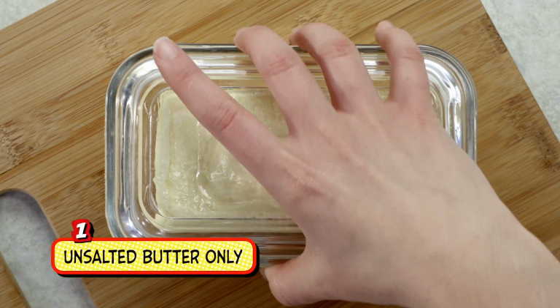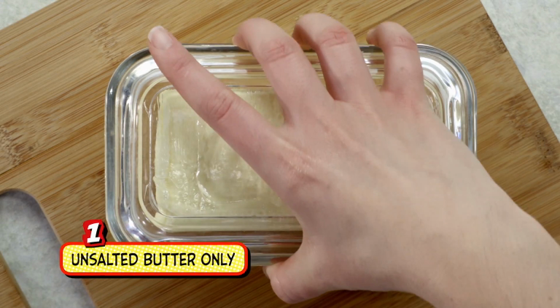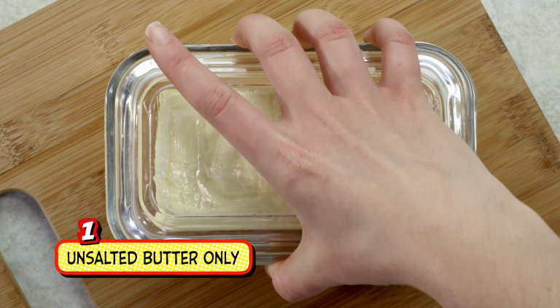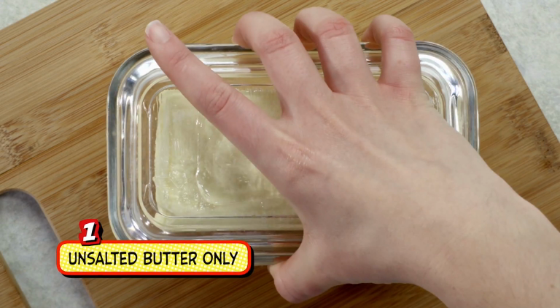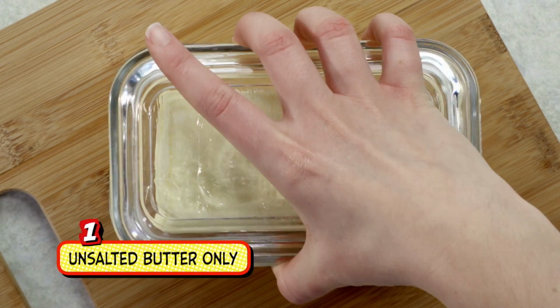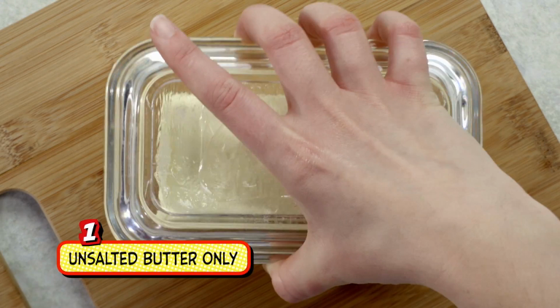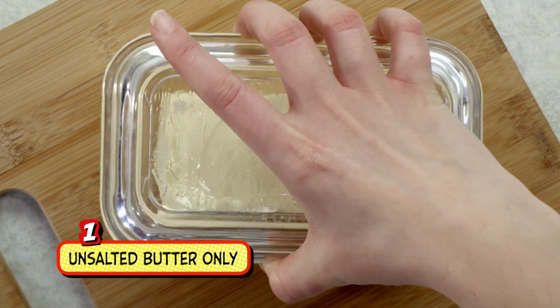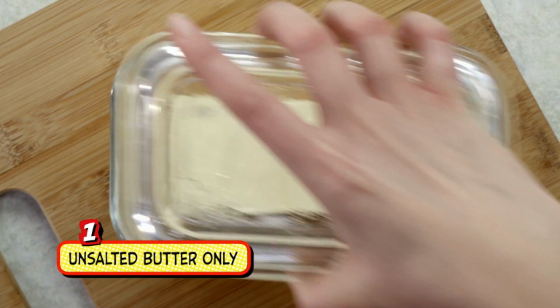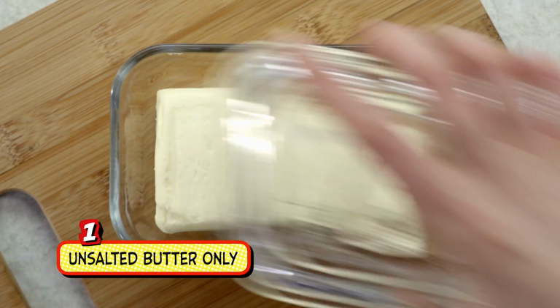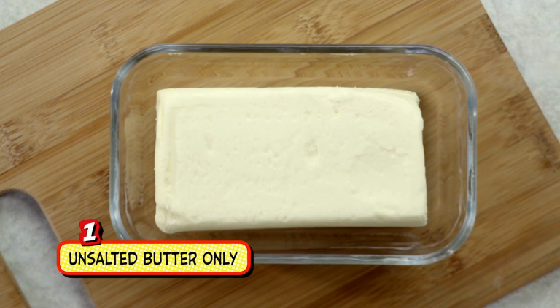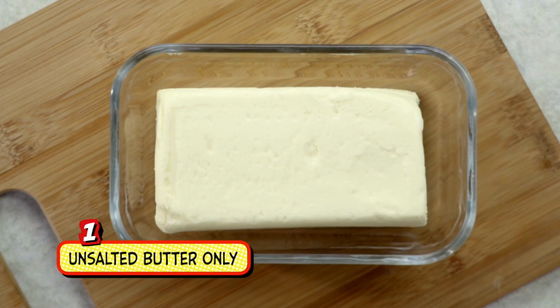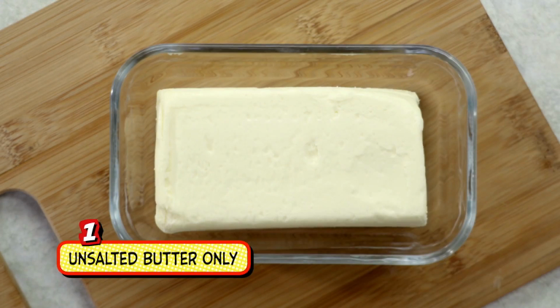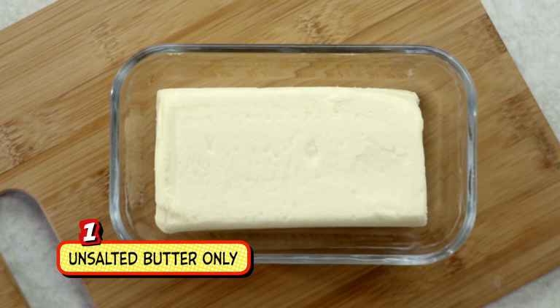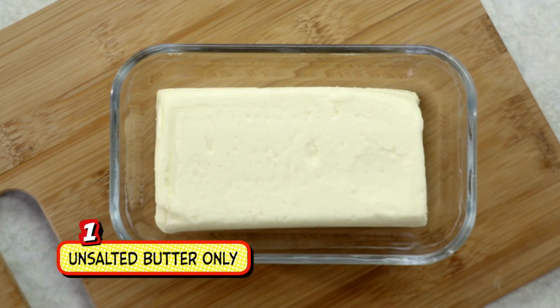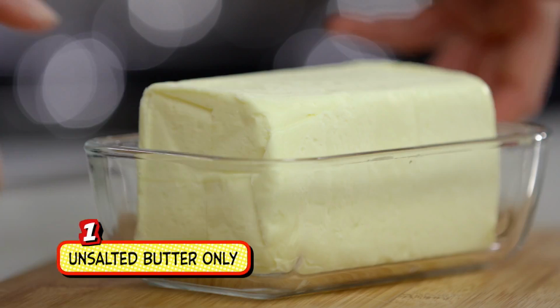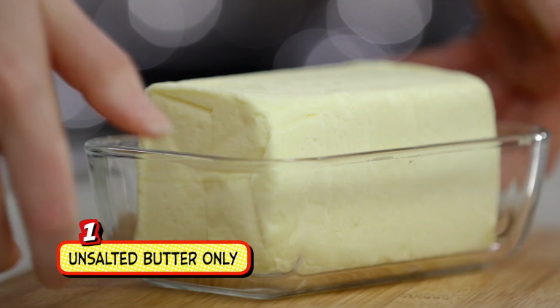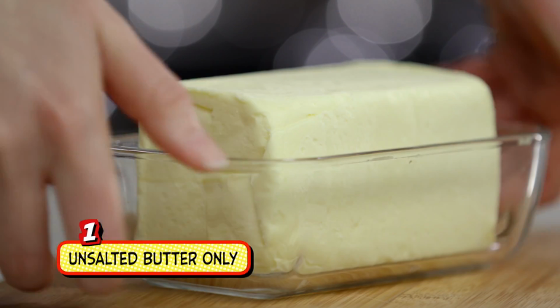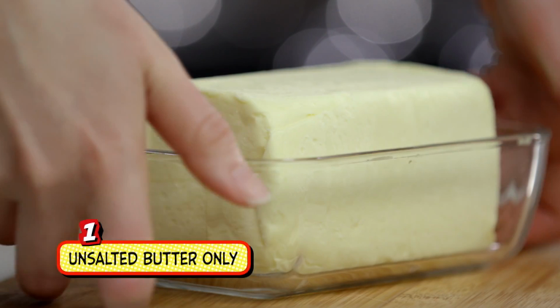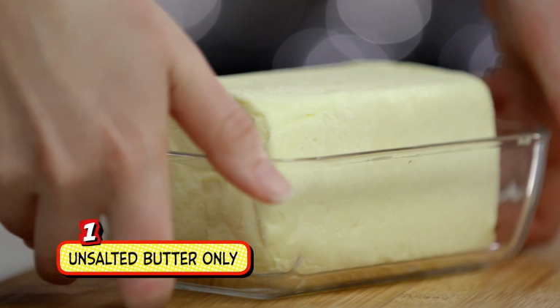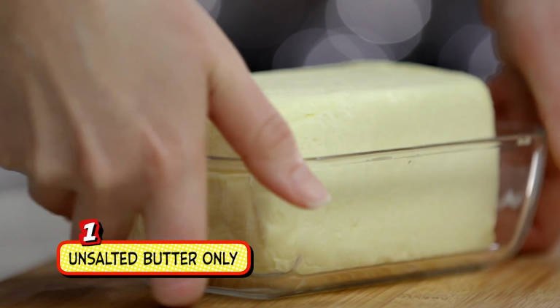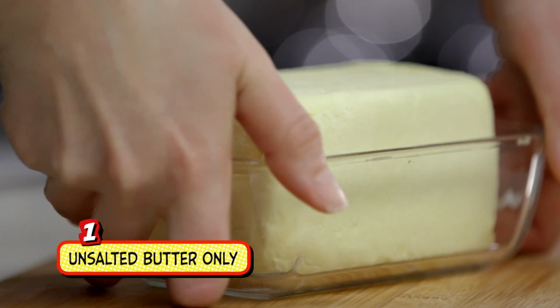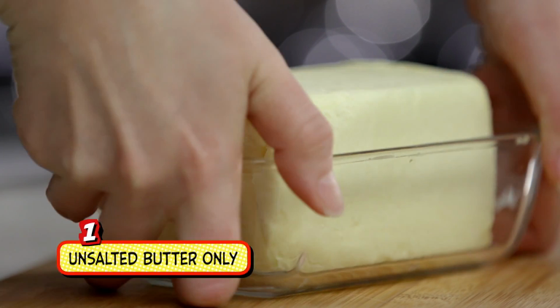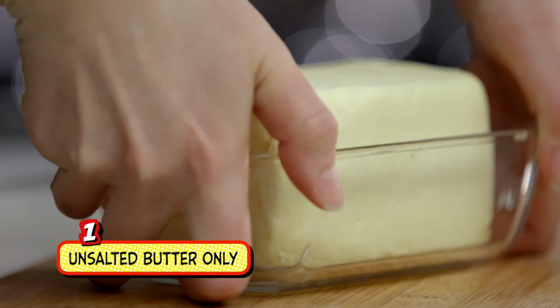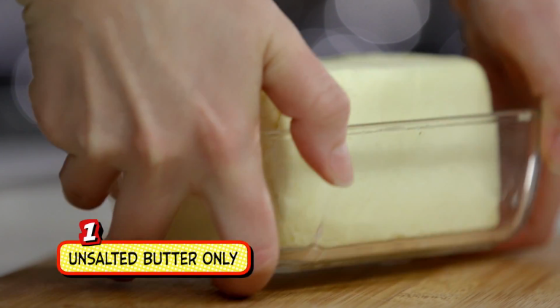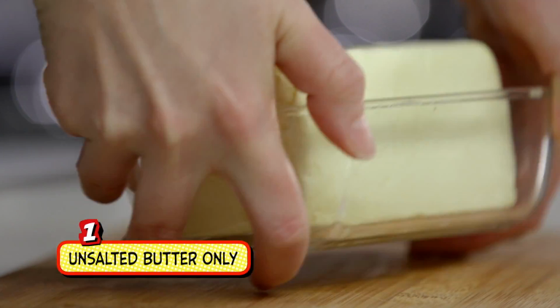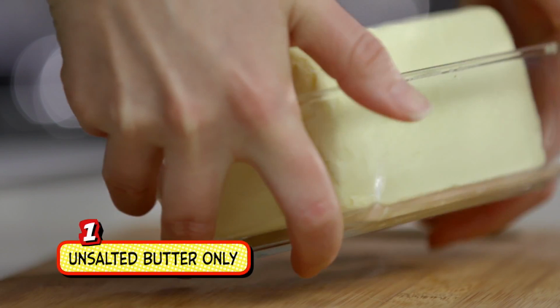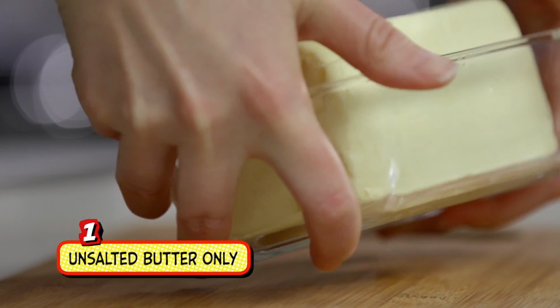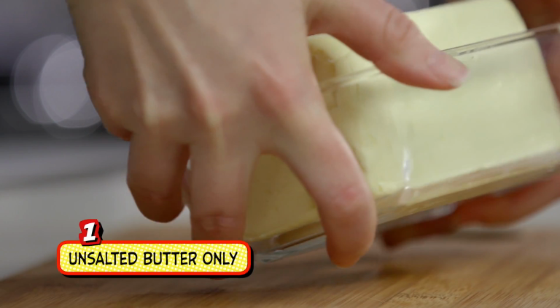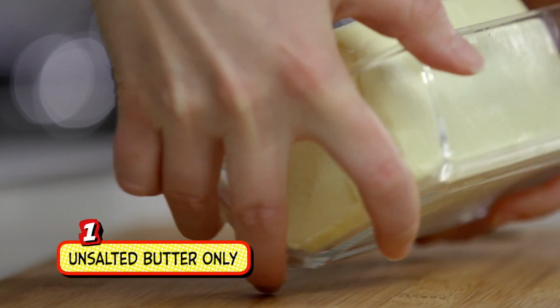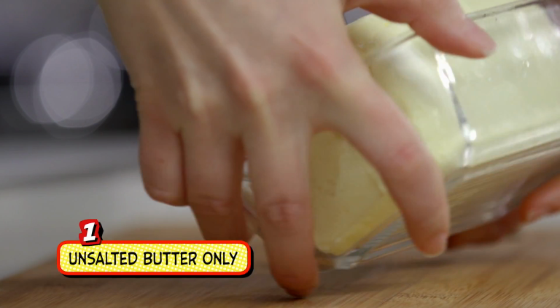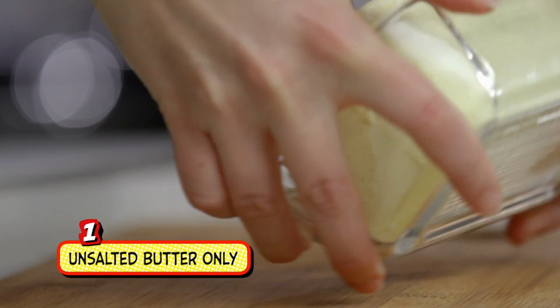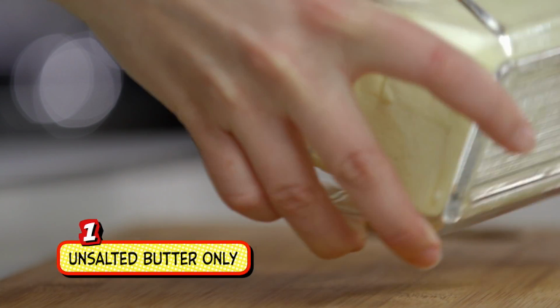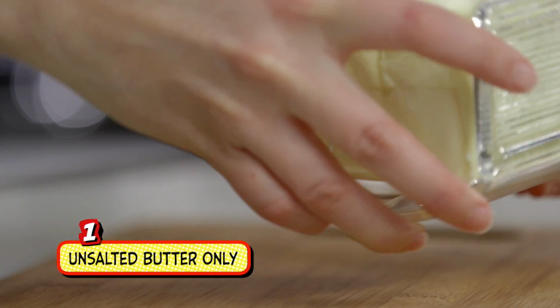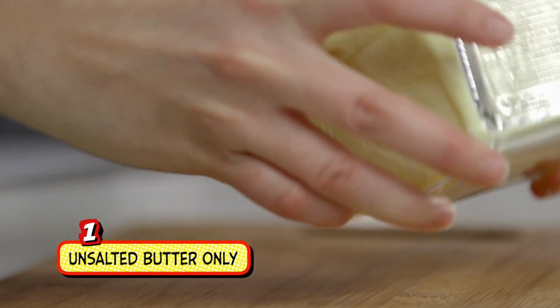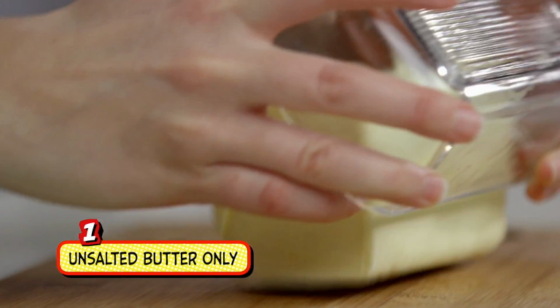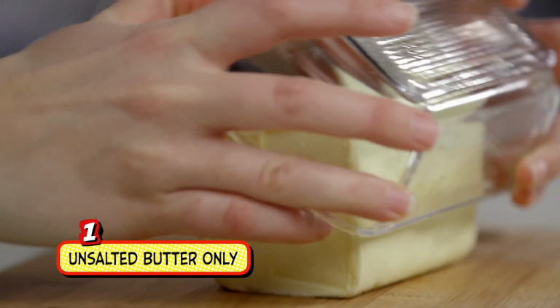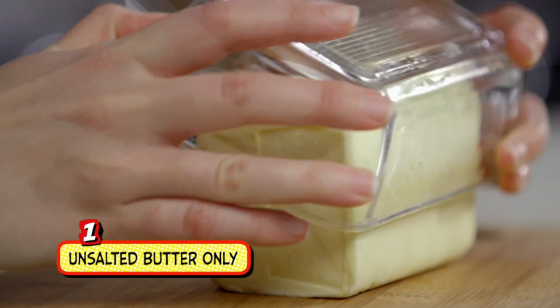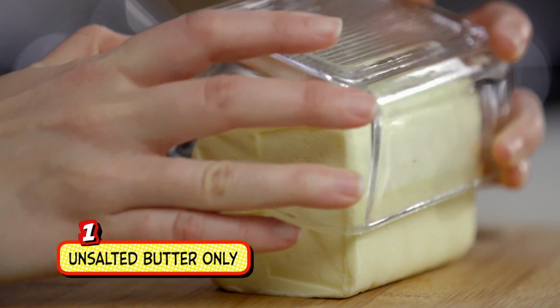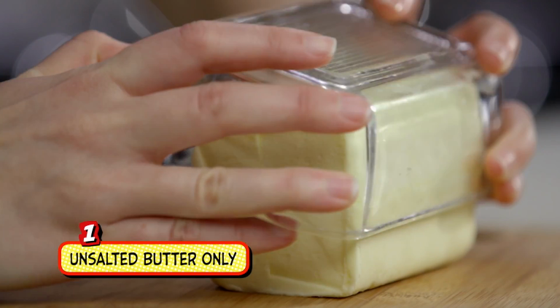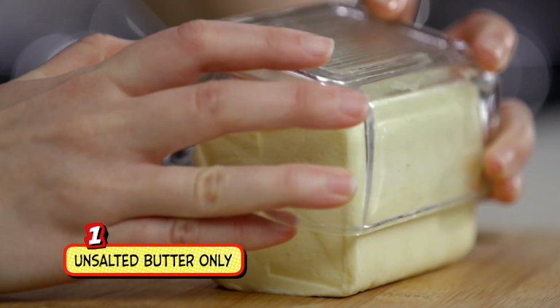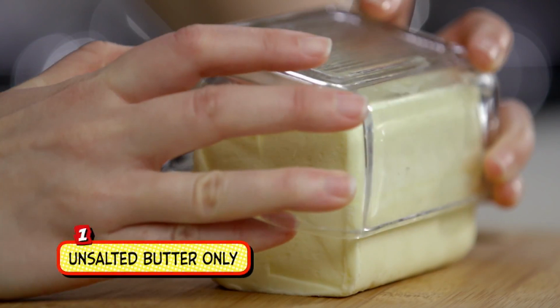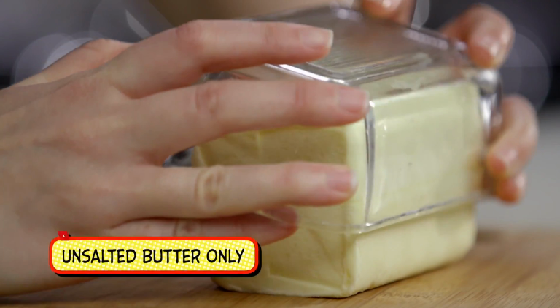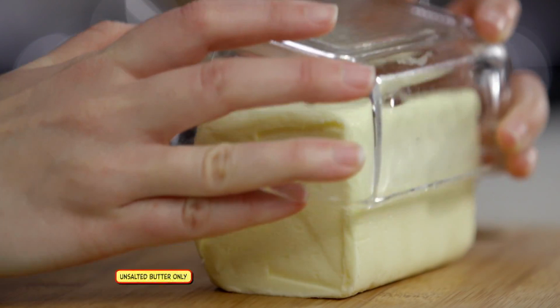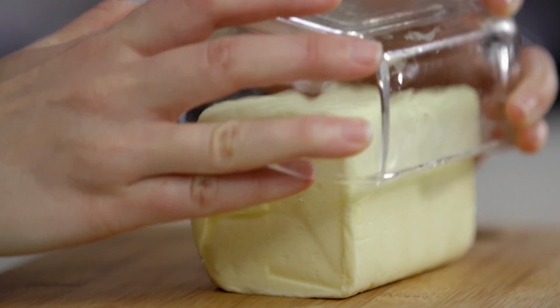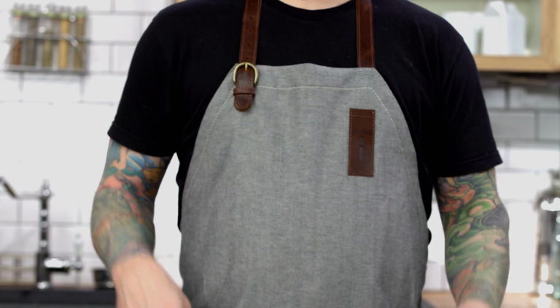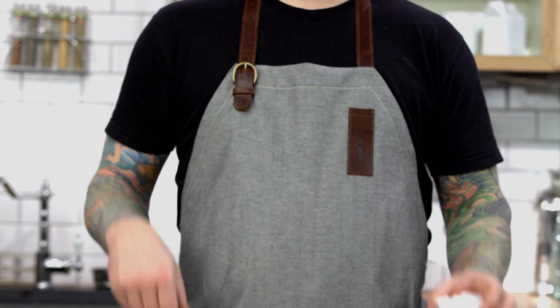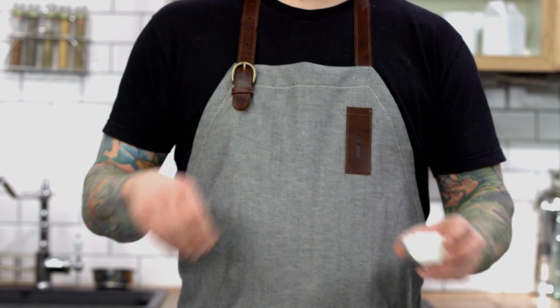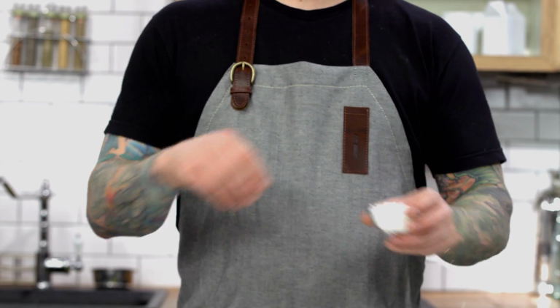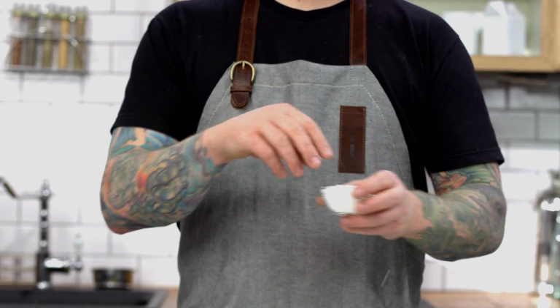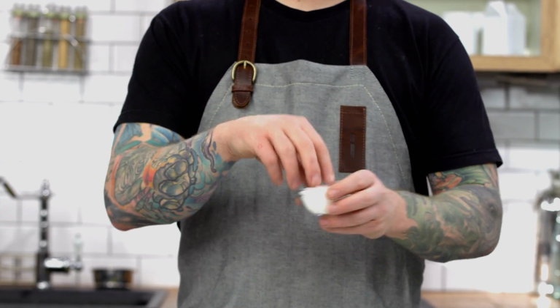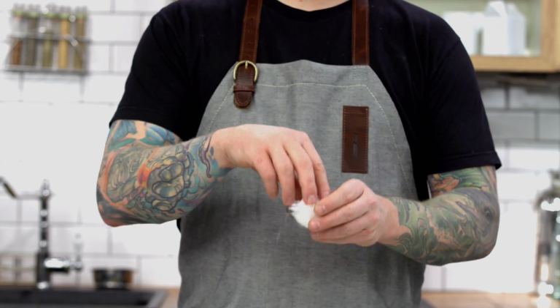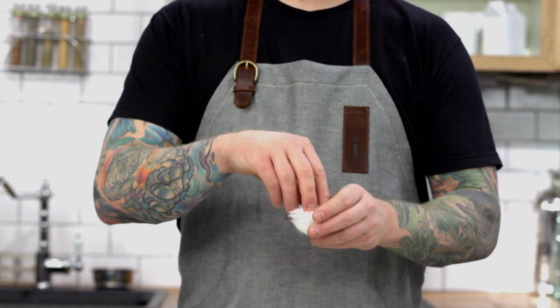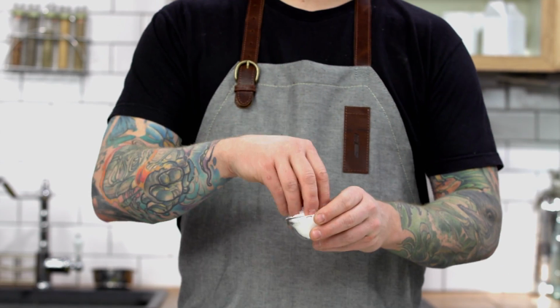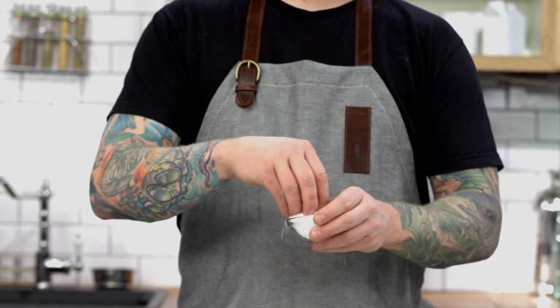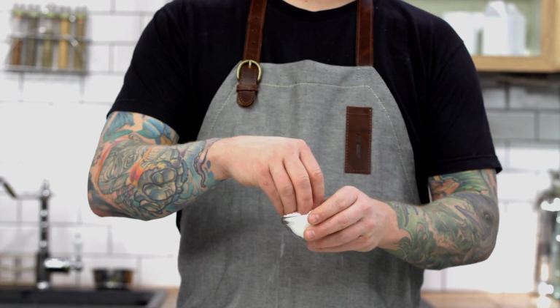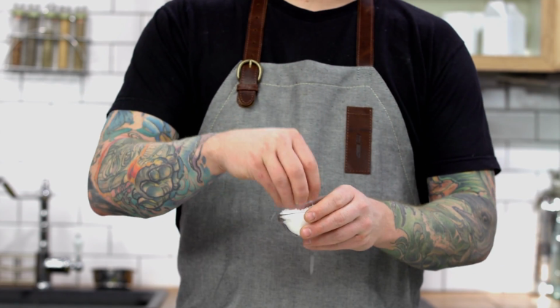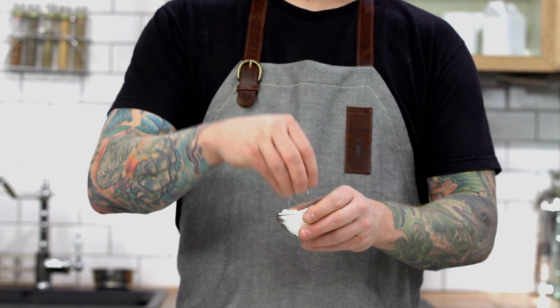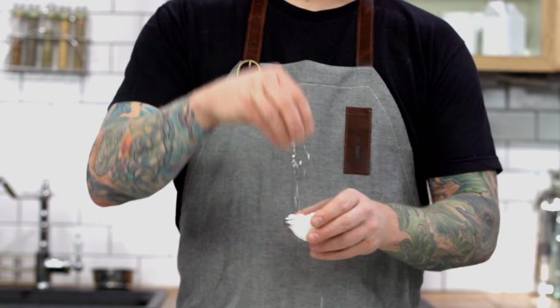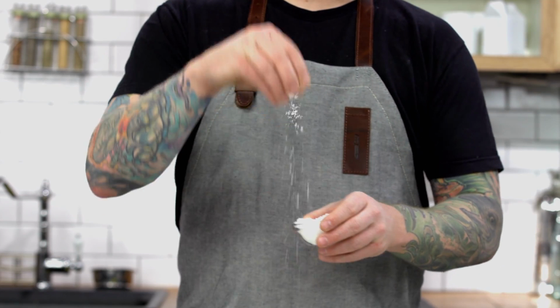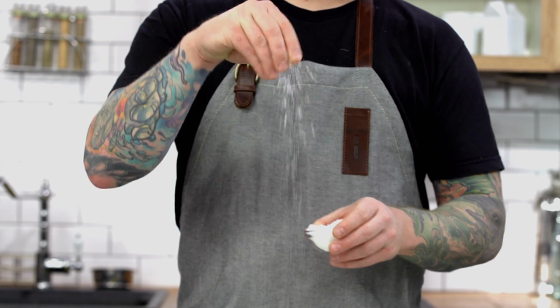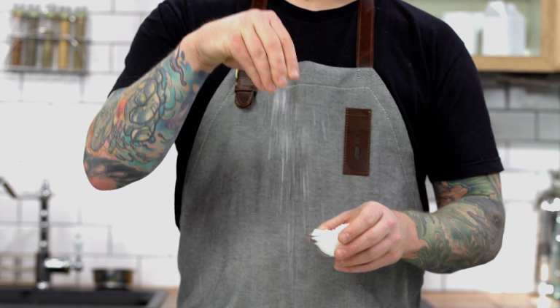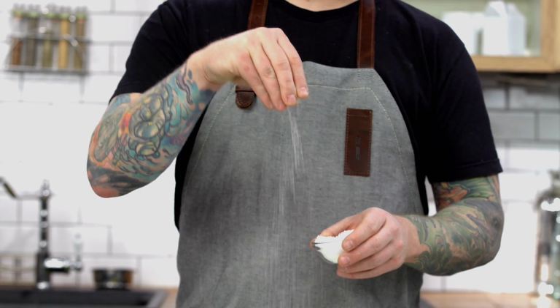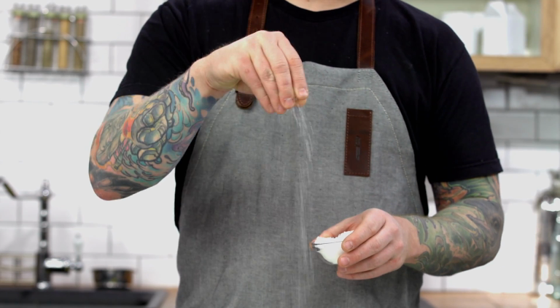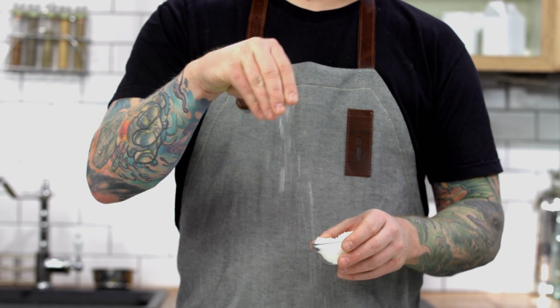Unsalted is the way to go. You never know how much salt is added to salted butter, so add your own and you're in total control.